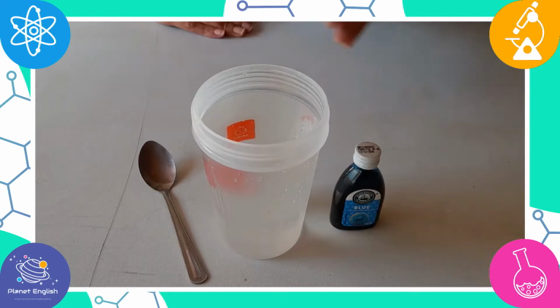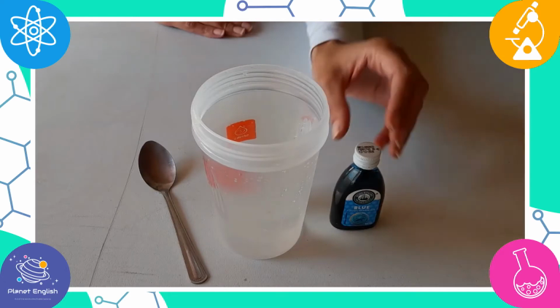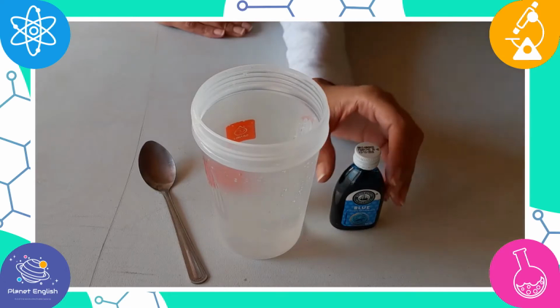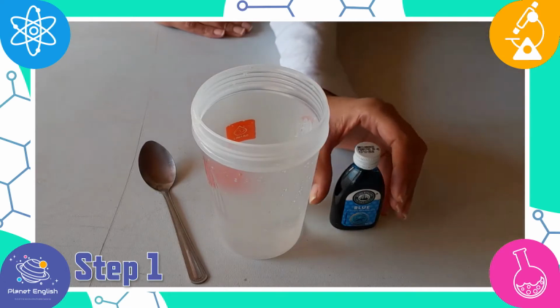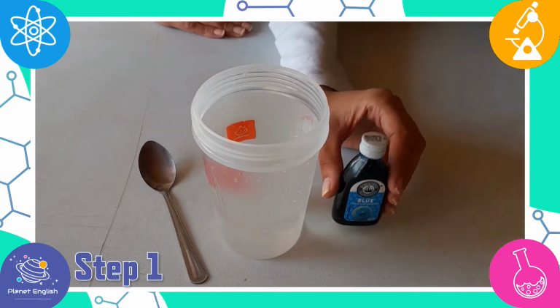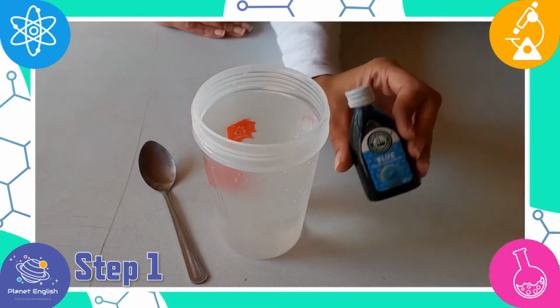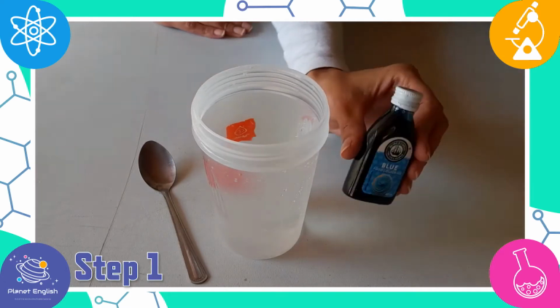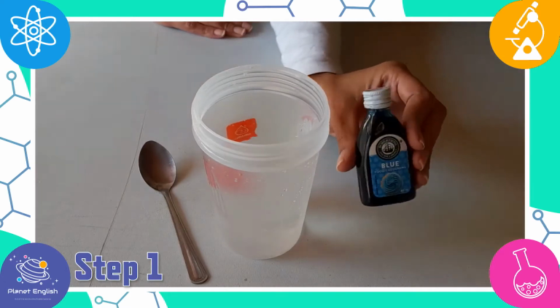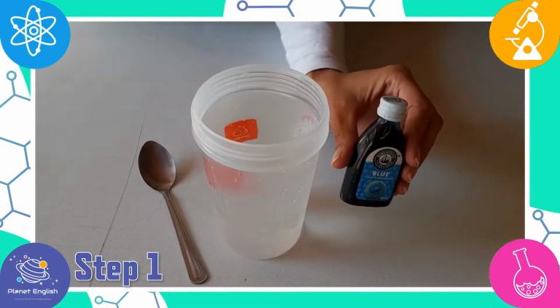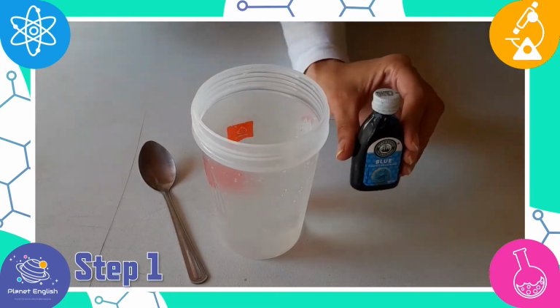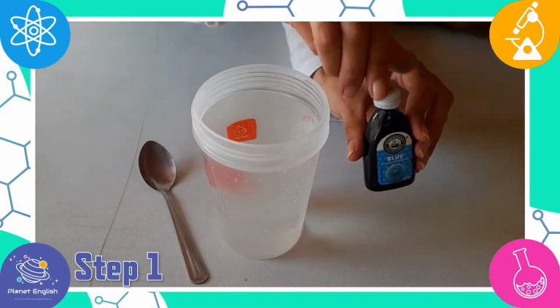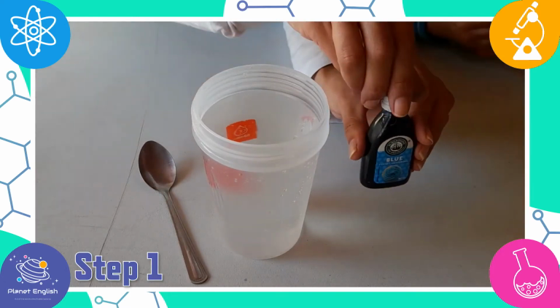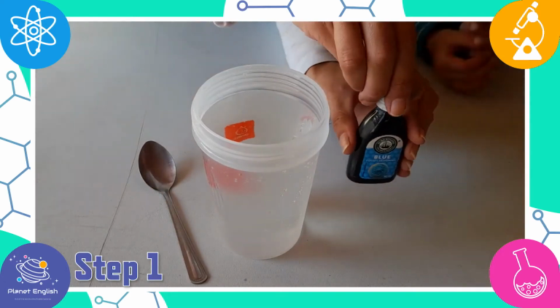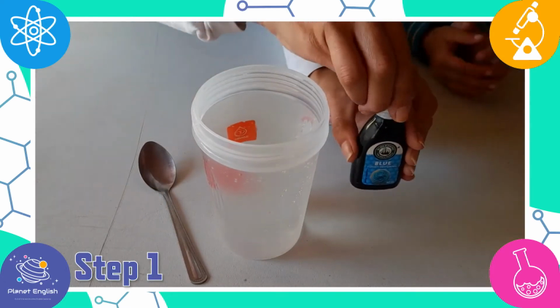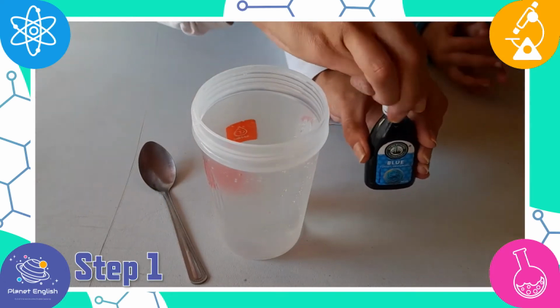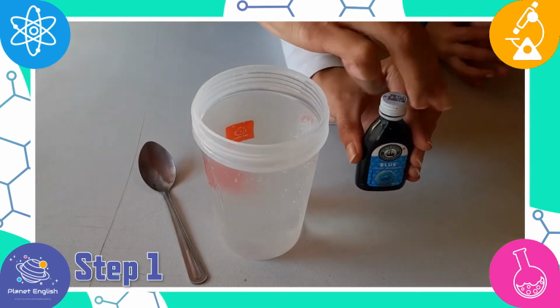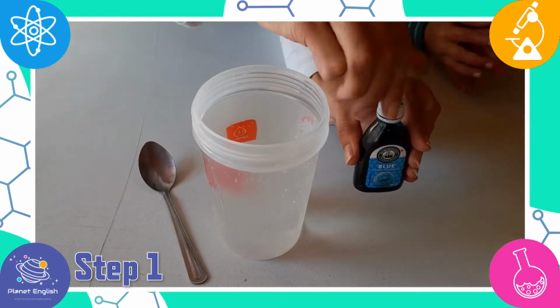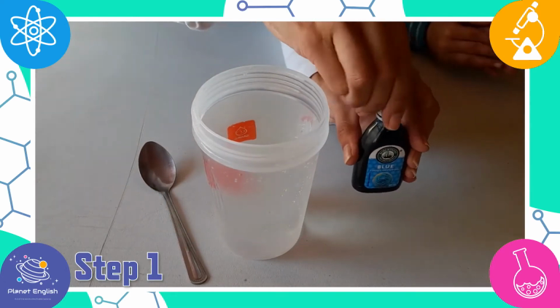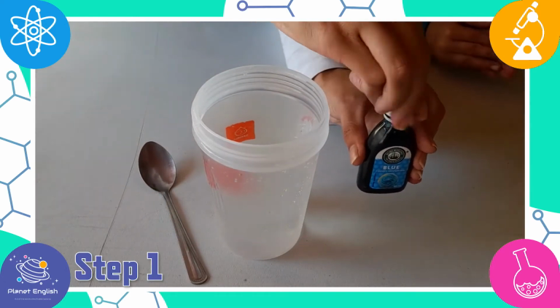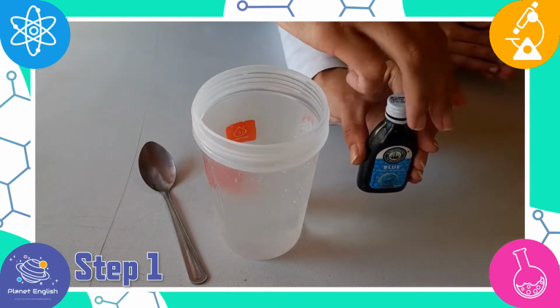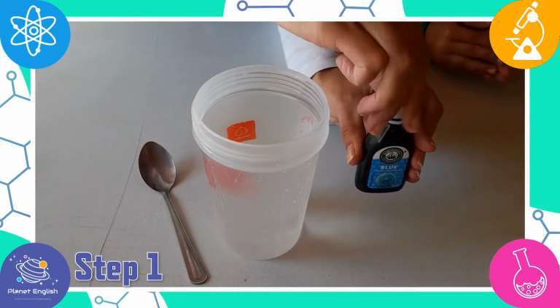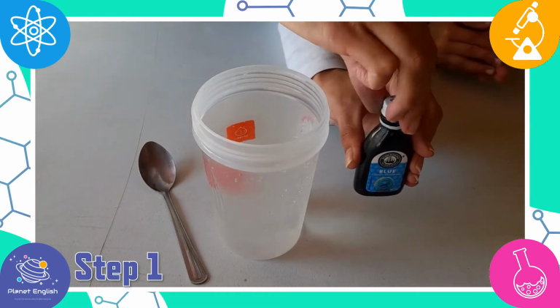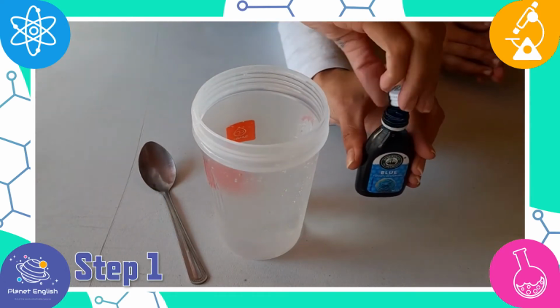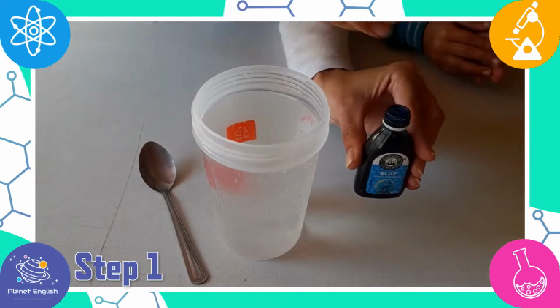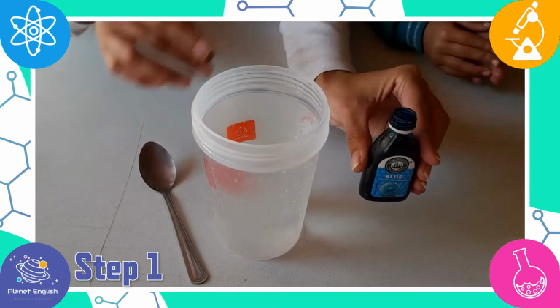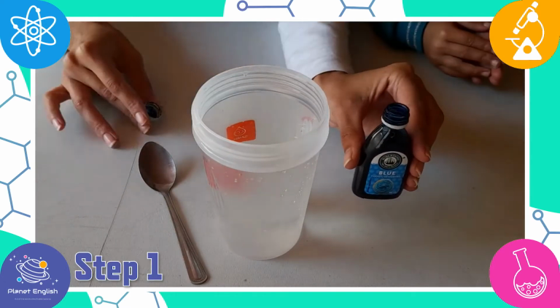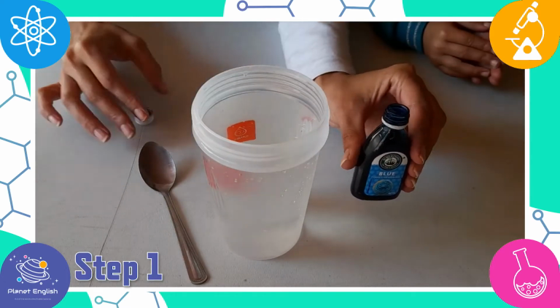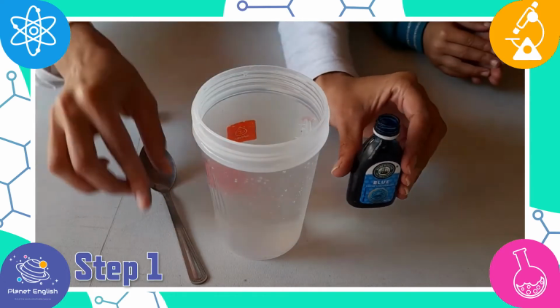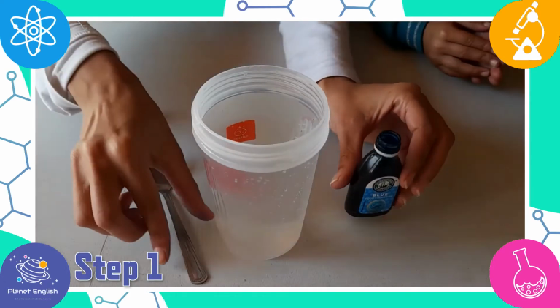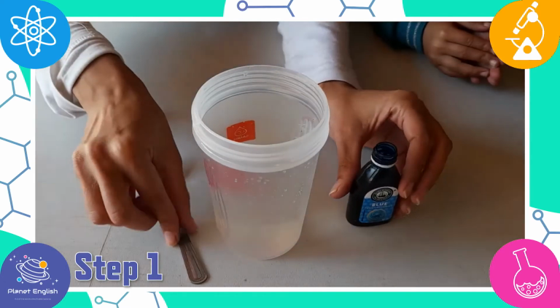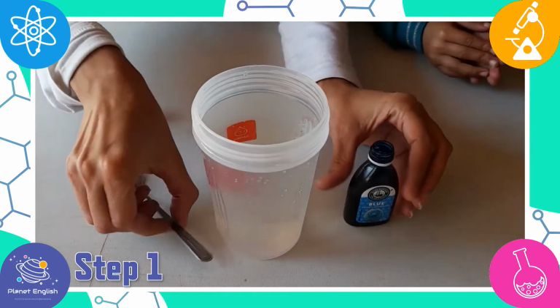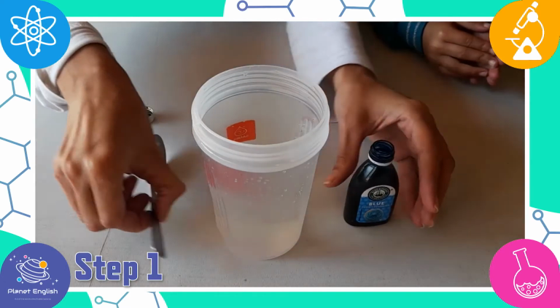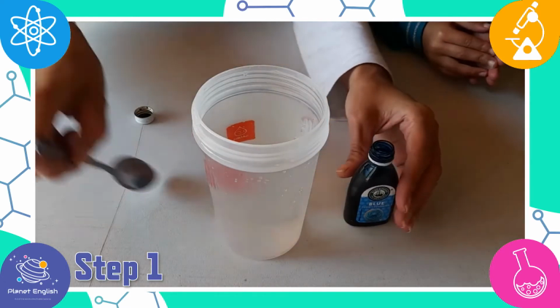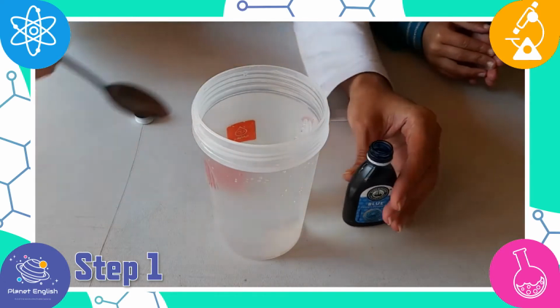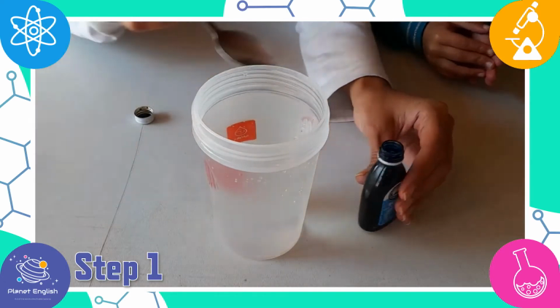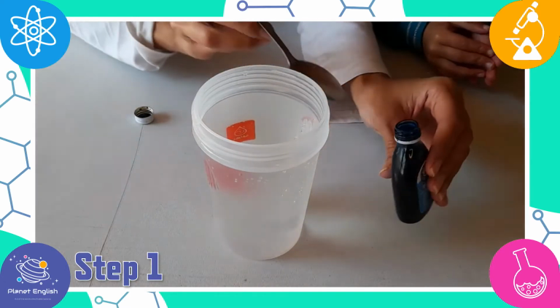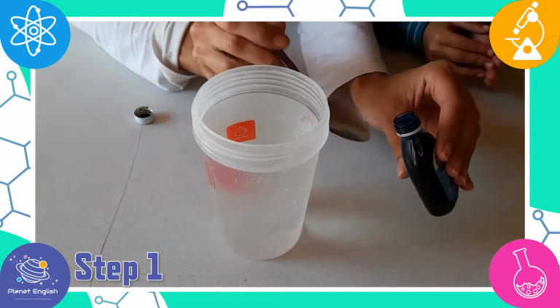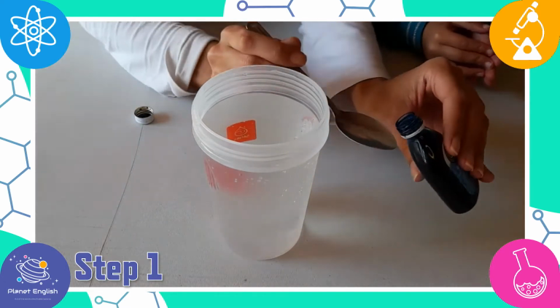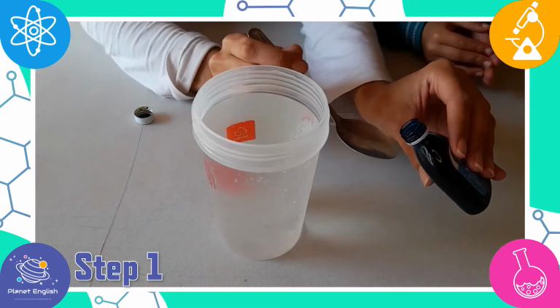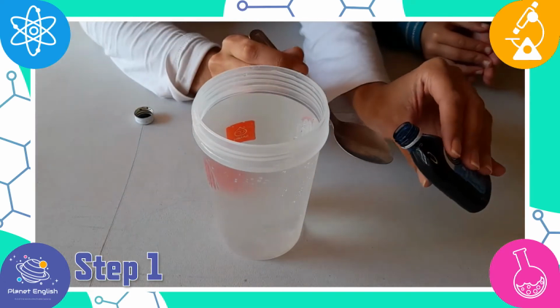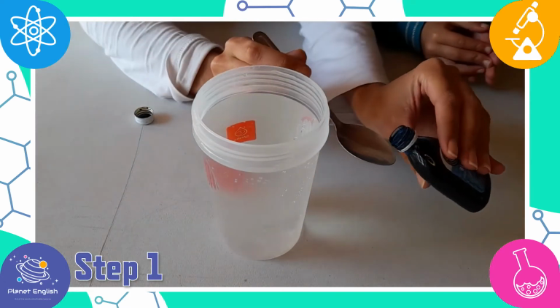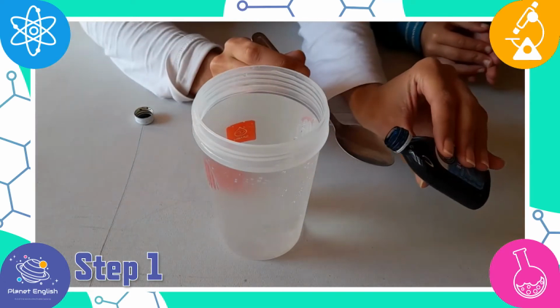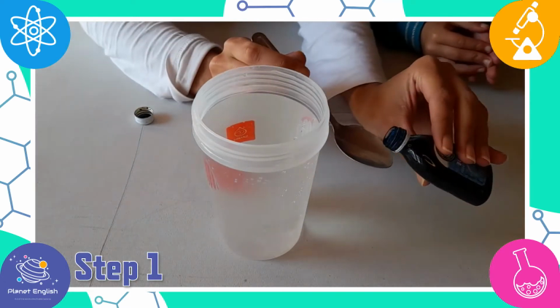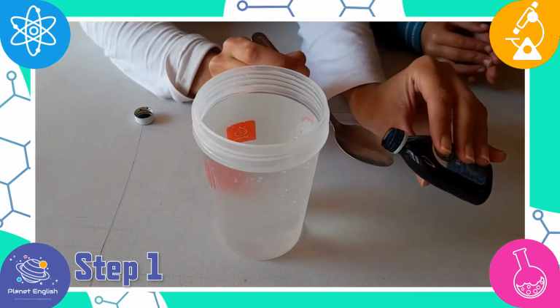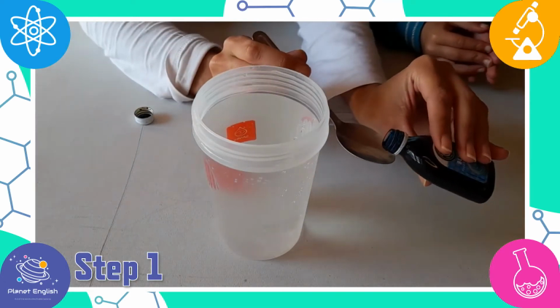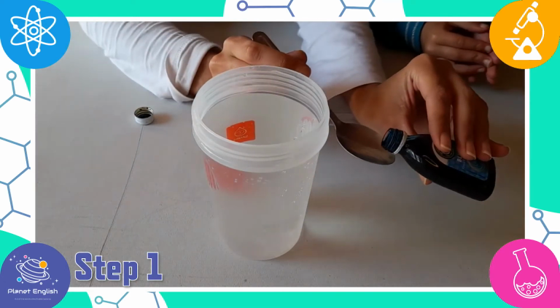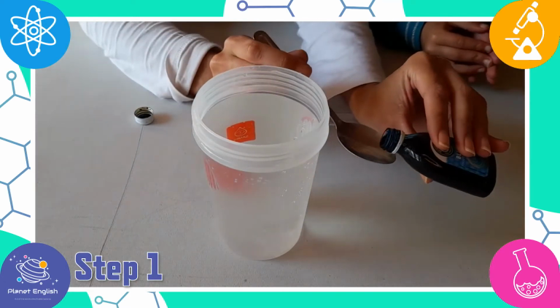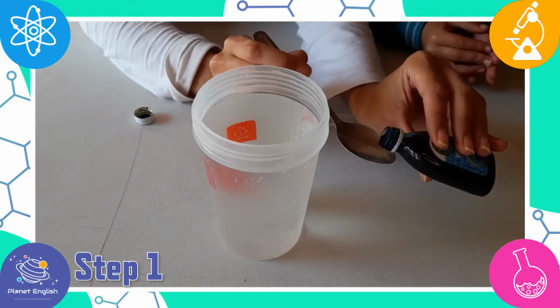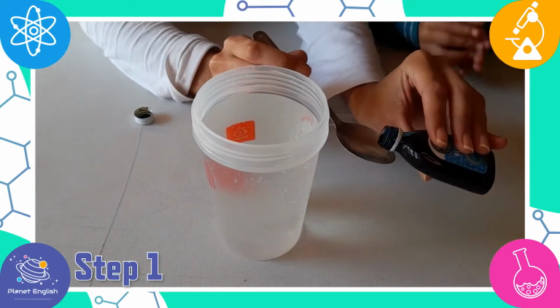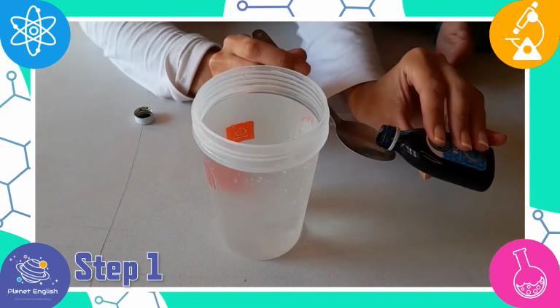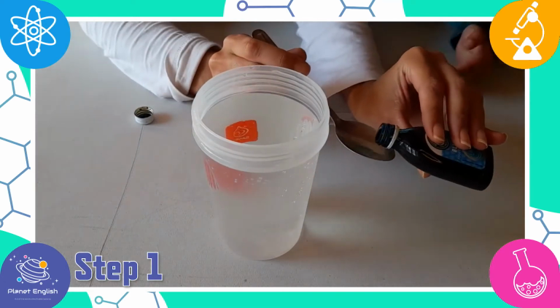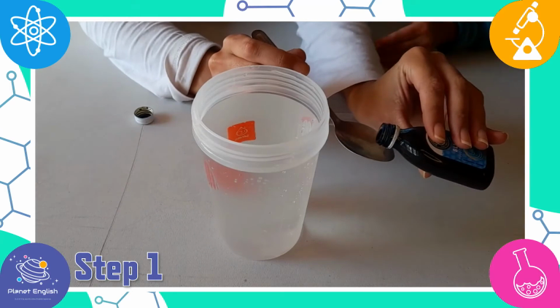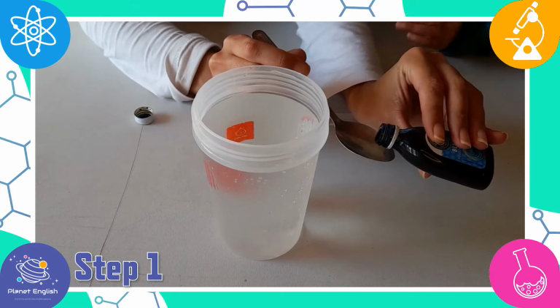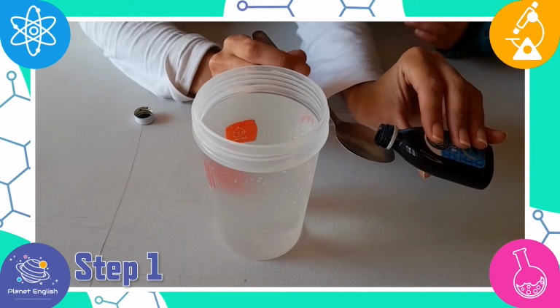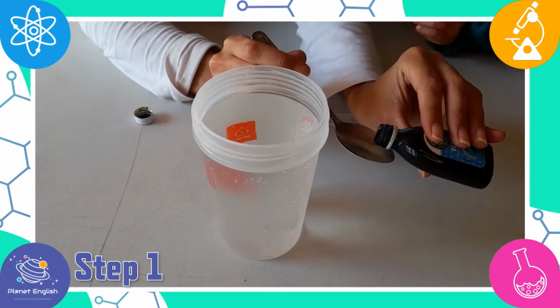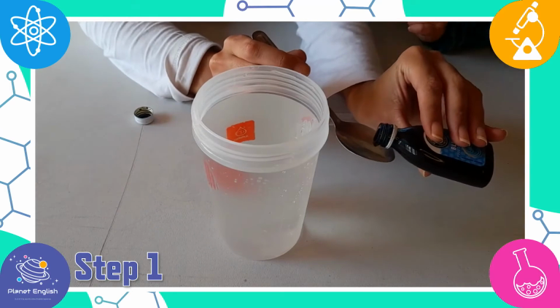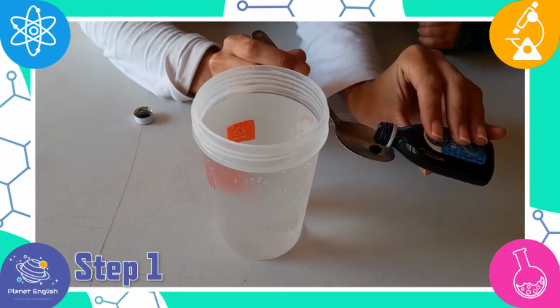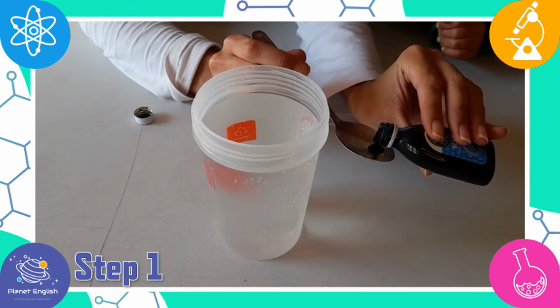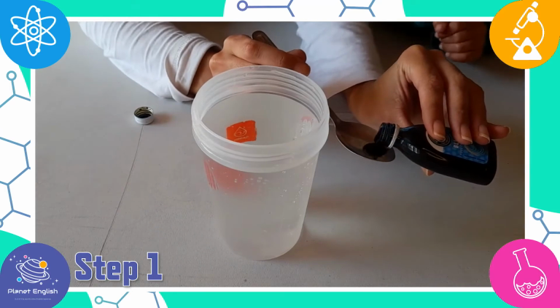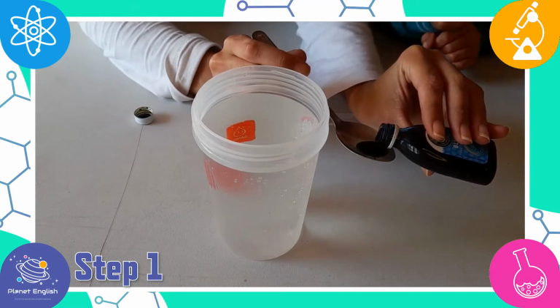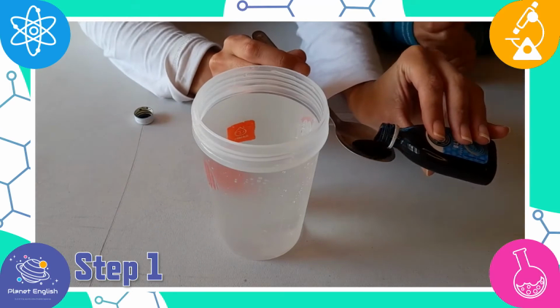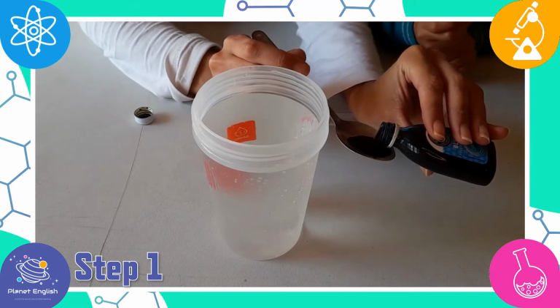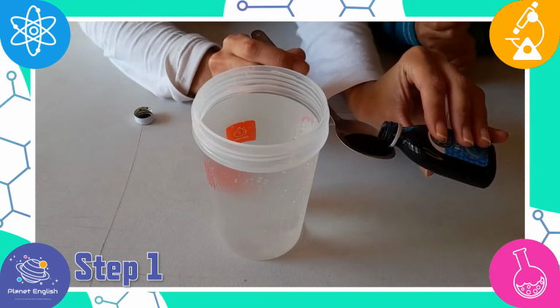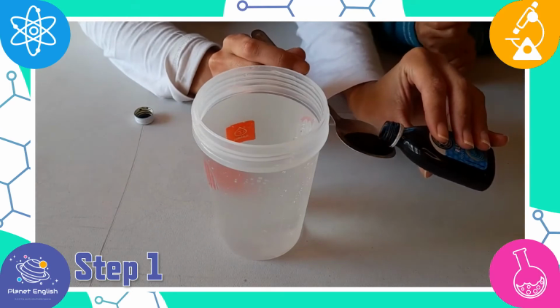Step 1. Put one teaspoon of blue food coloring into the water and mix well.